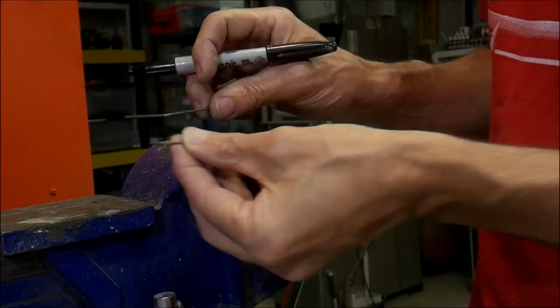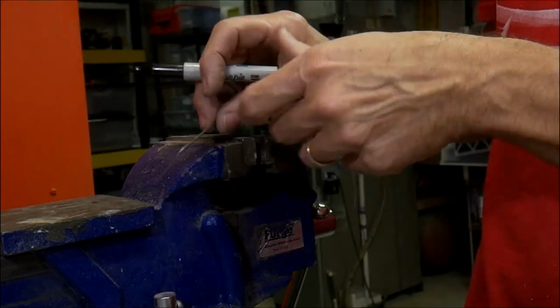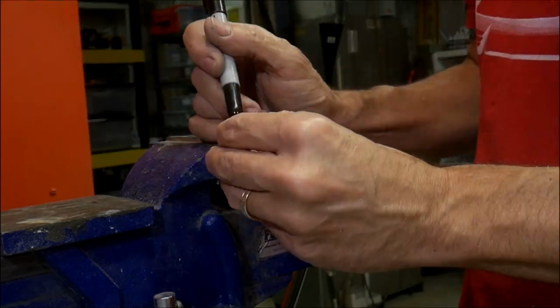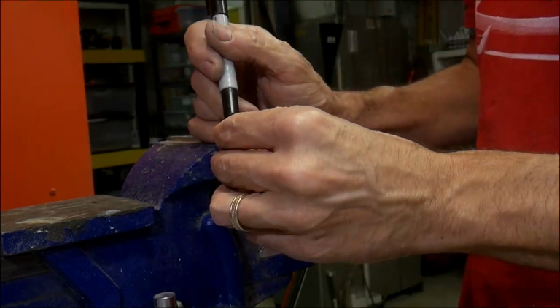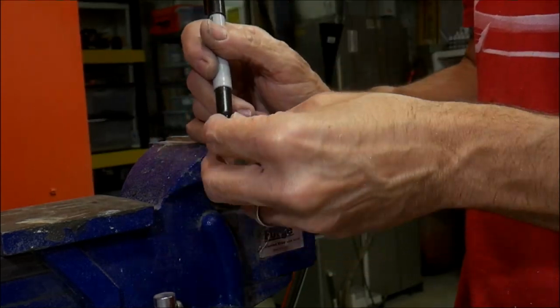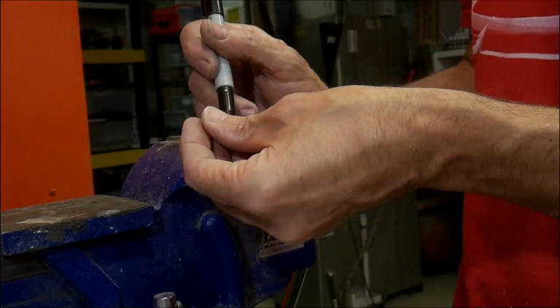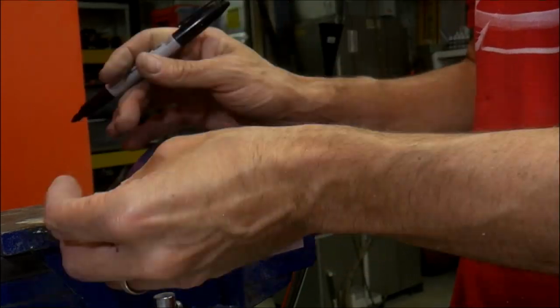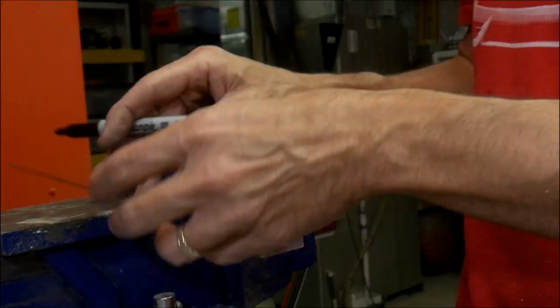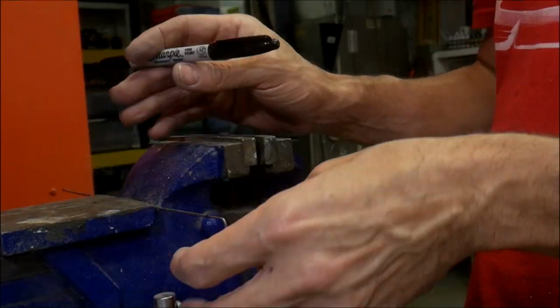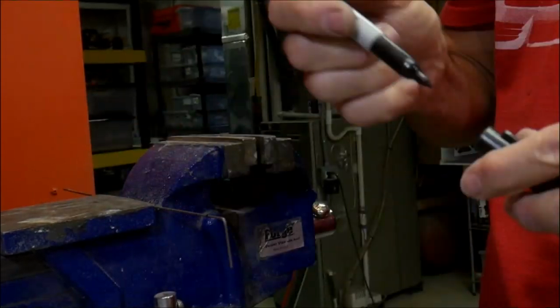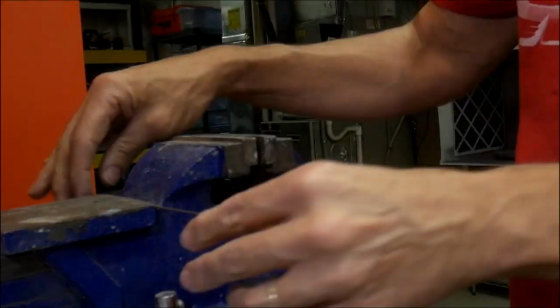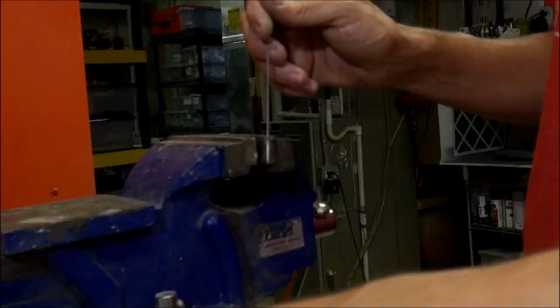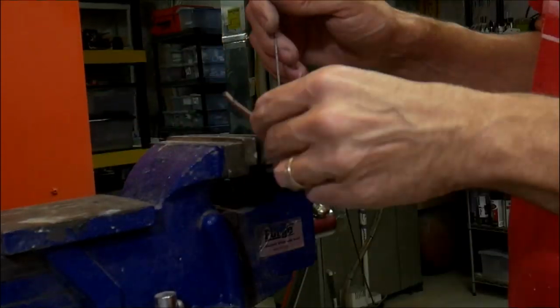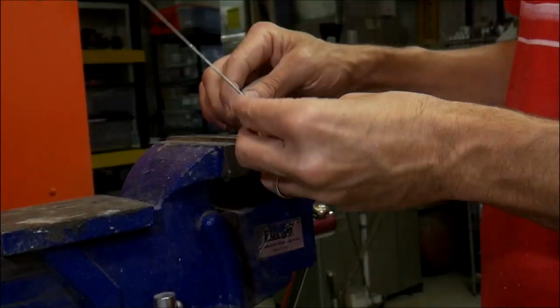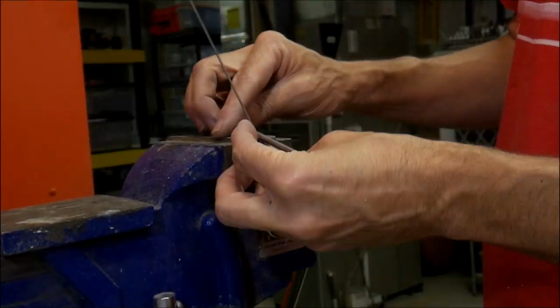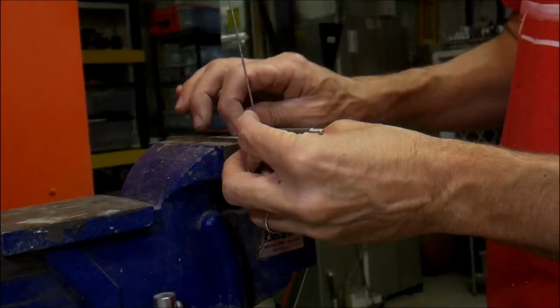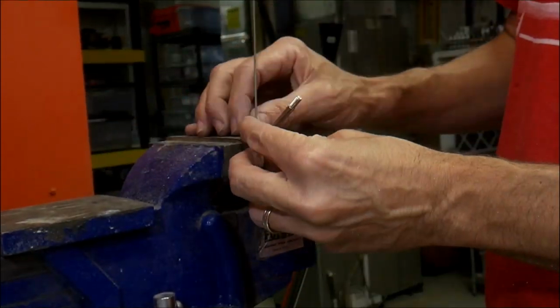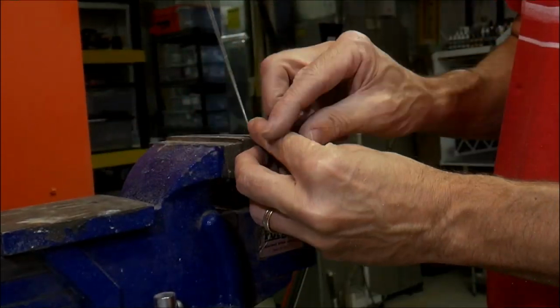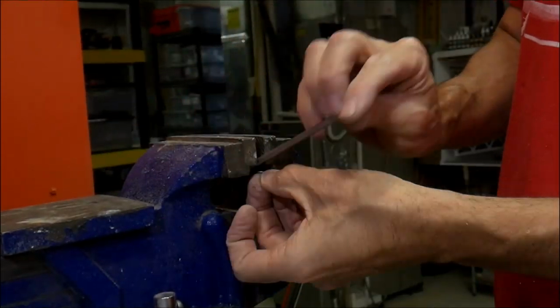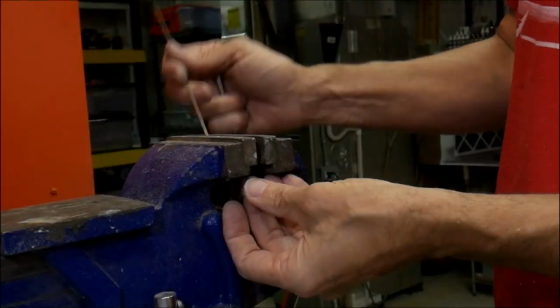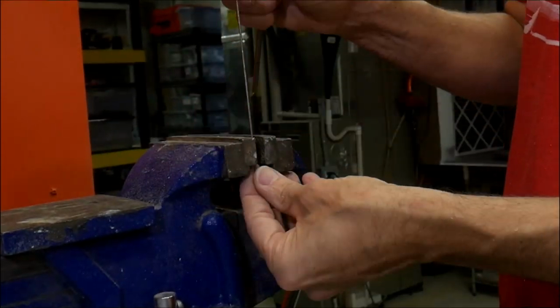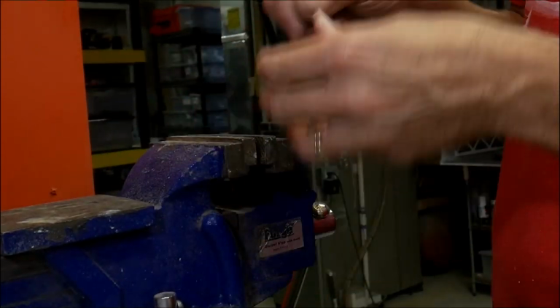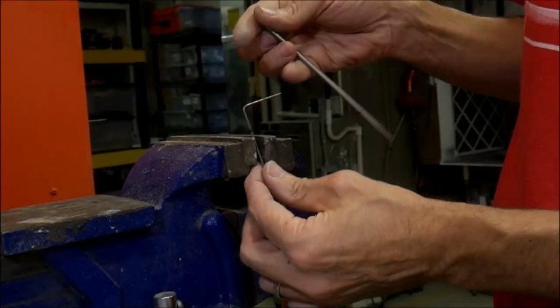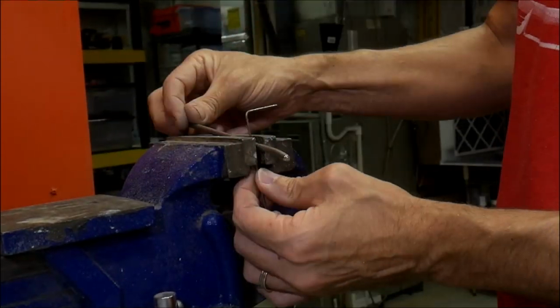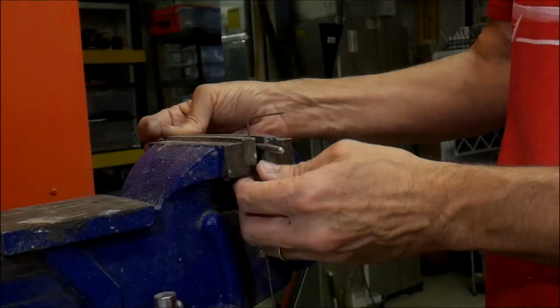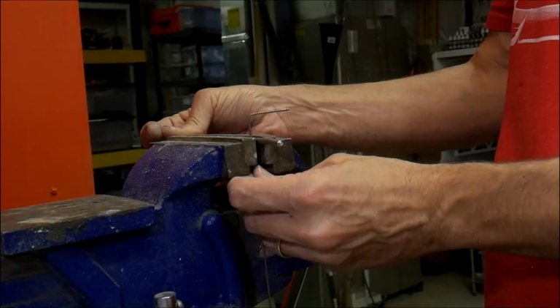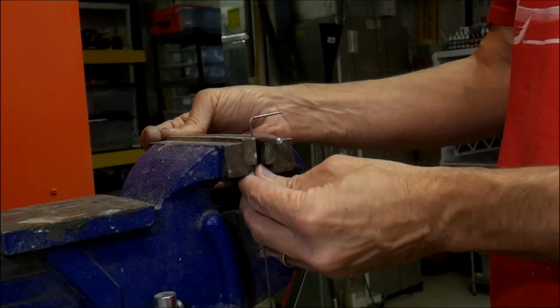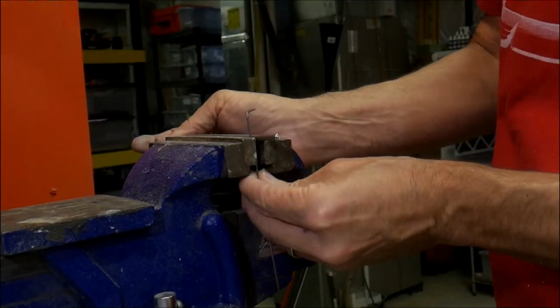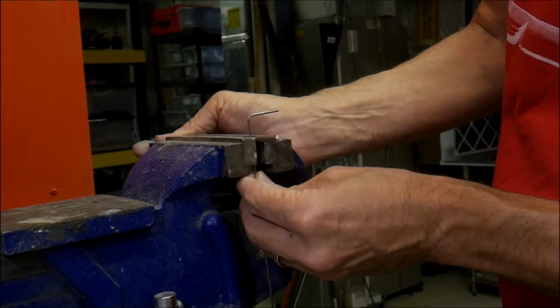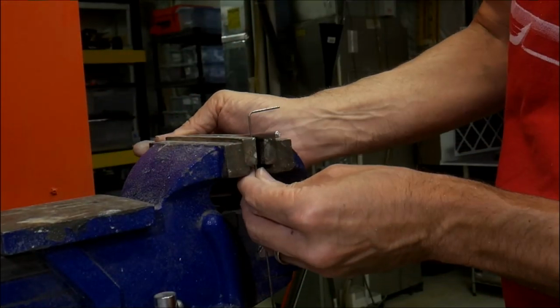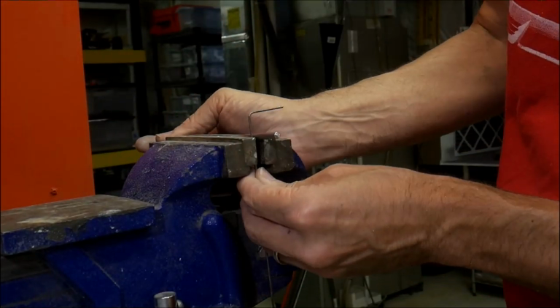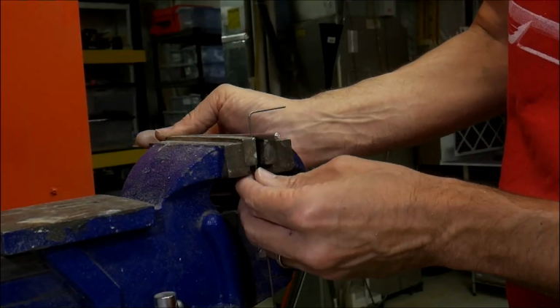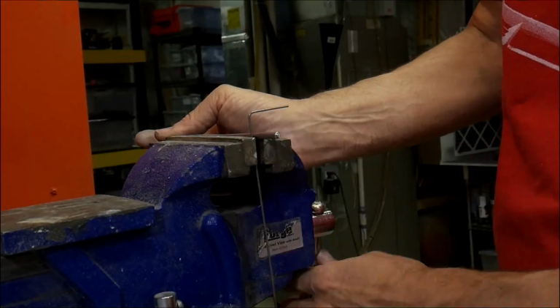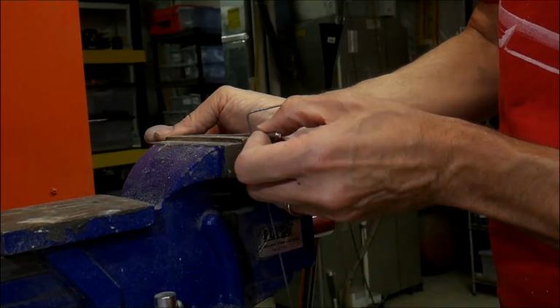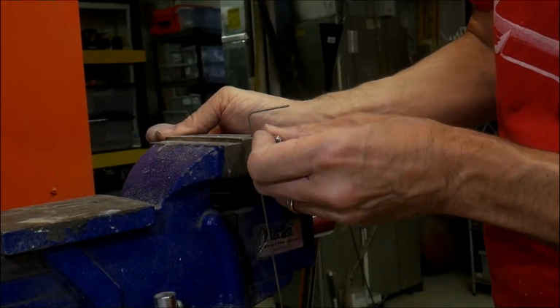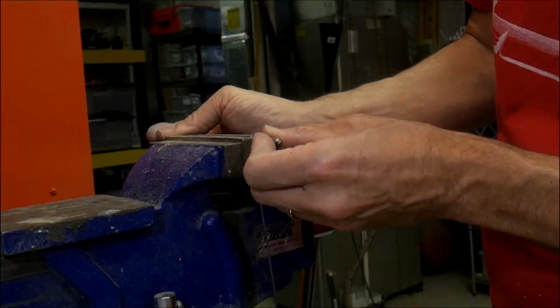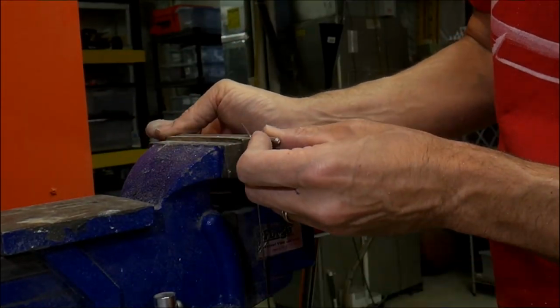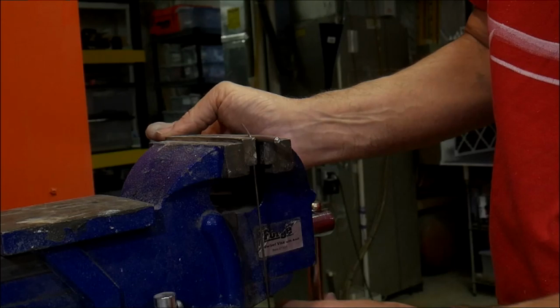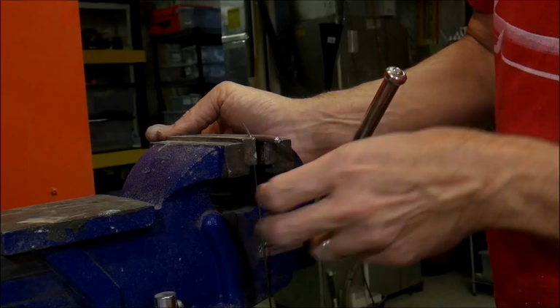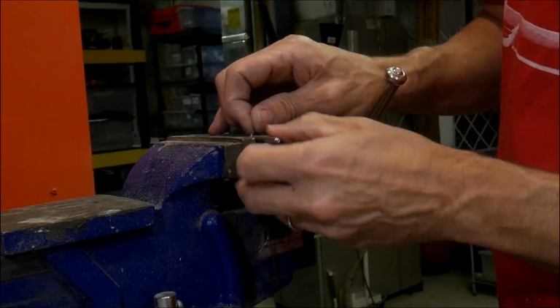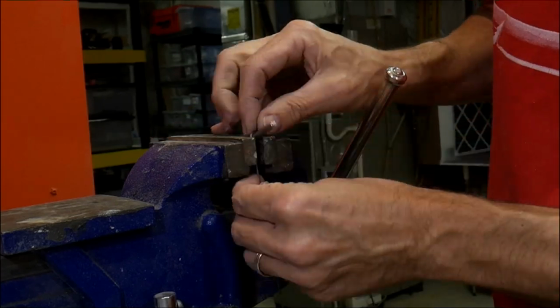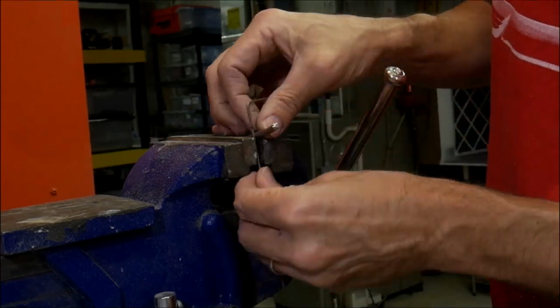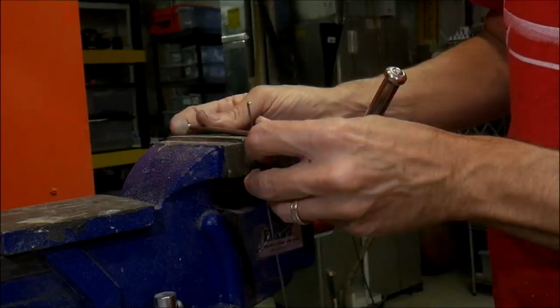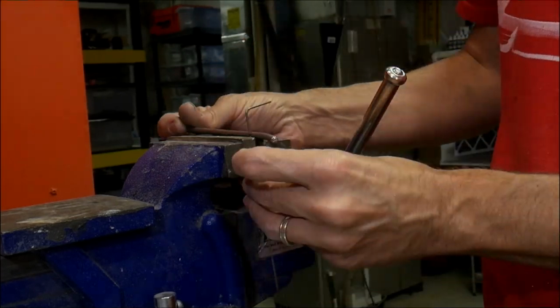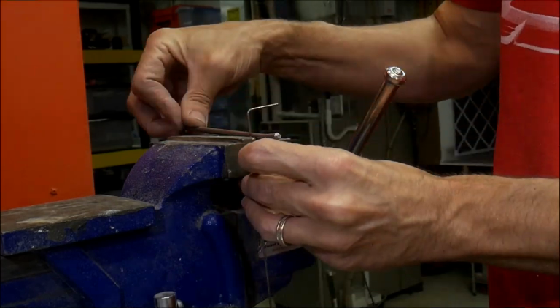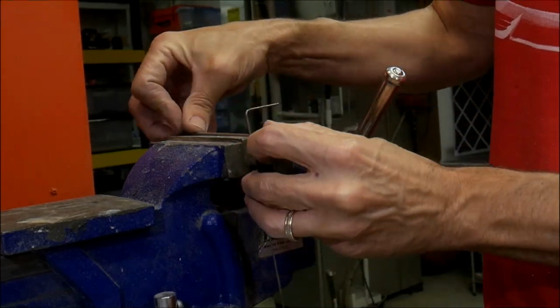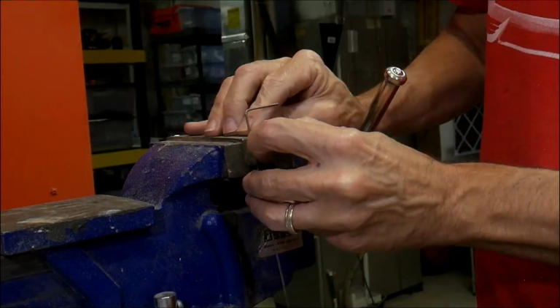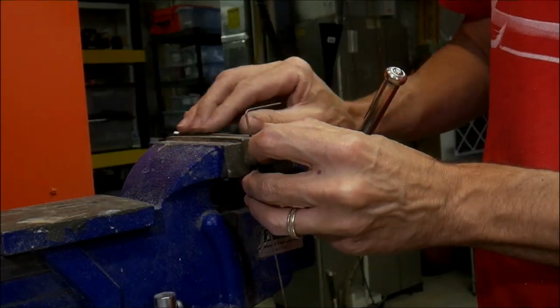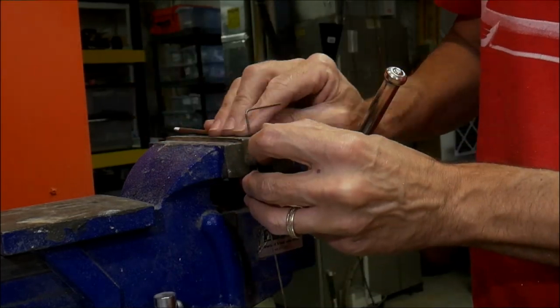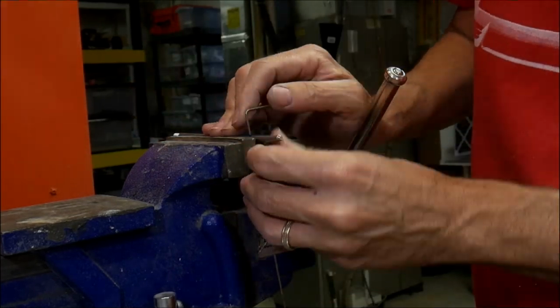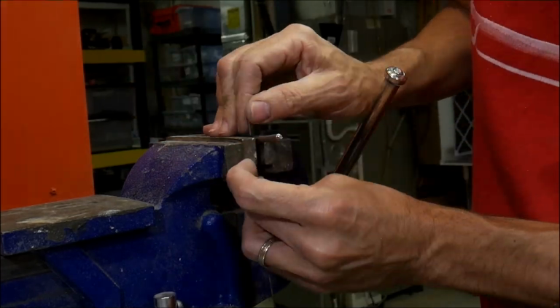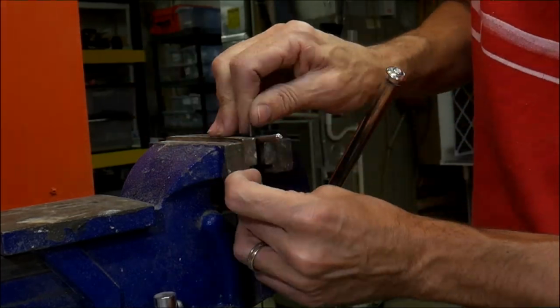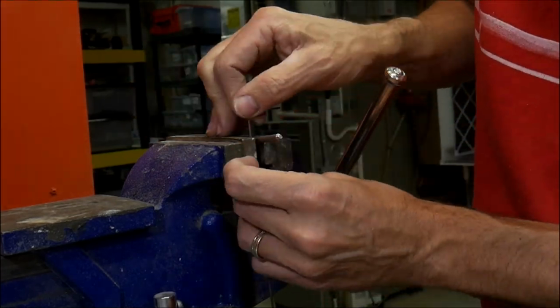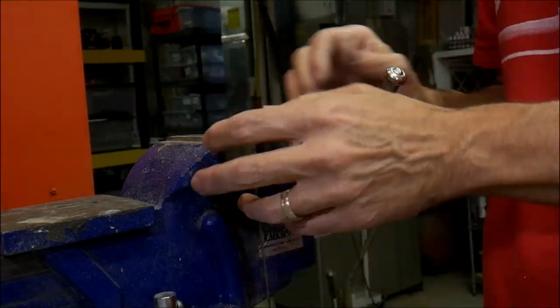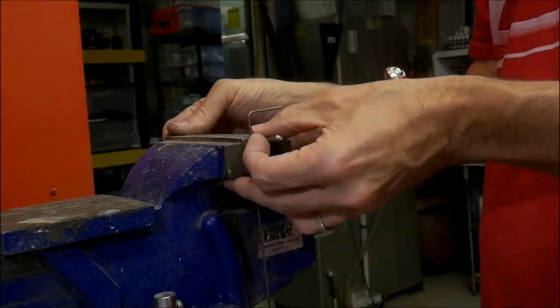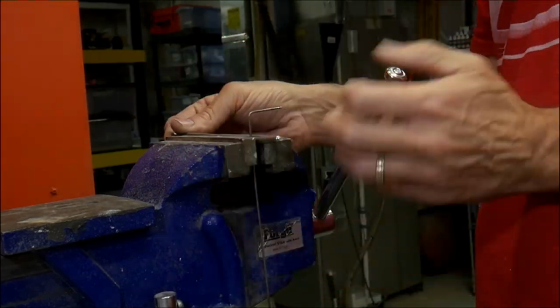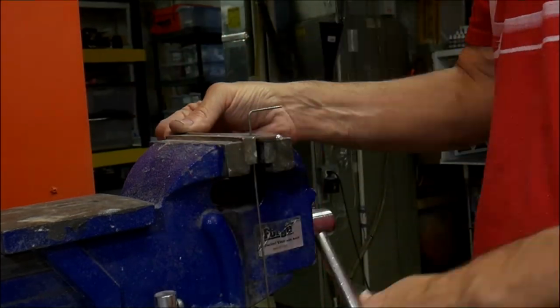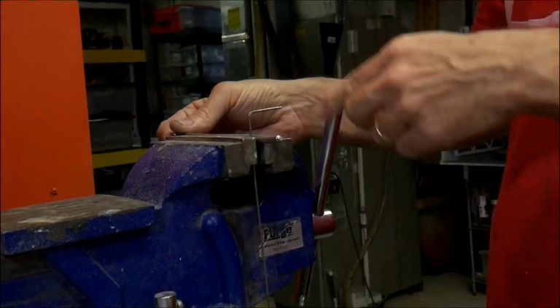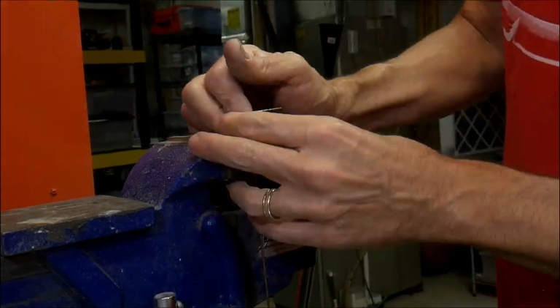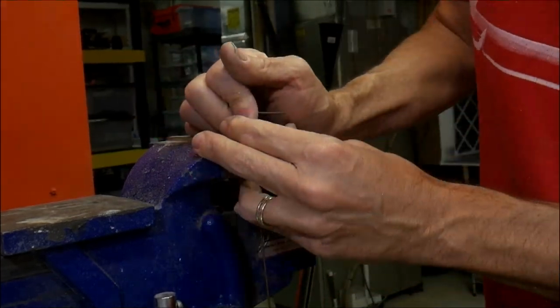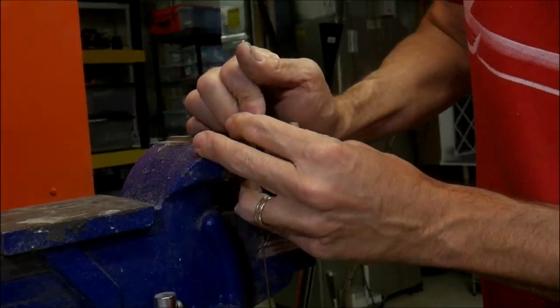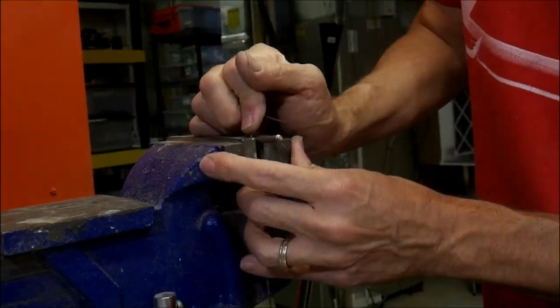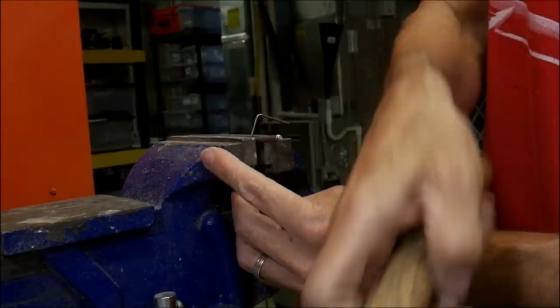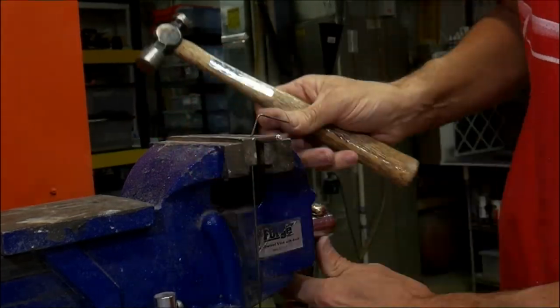These trucks have a pull handle that would help you get up into the cab. So I'm just taking a little piece of metal I had and bending that around into shape.